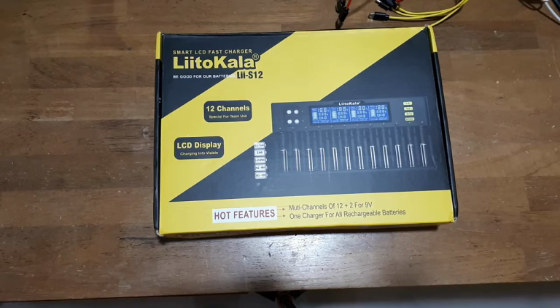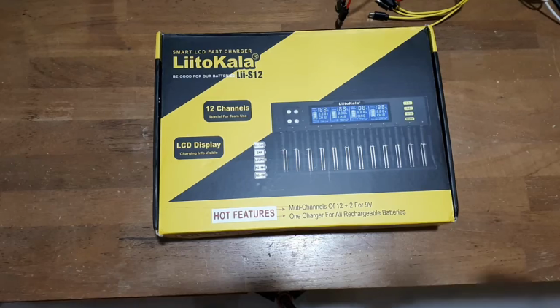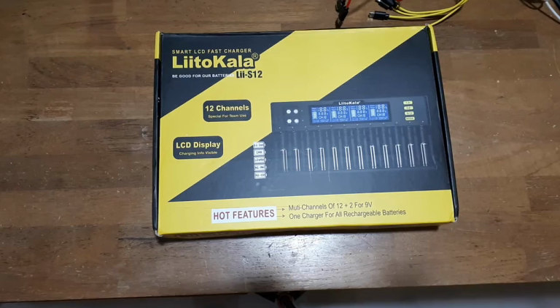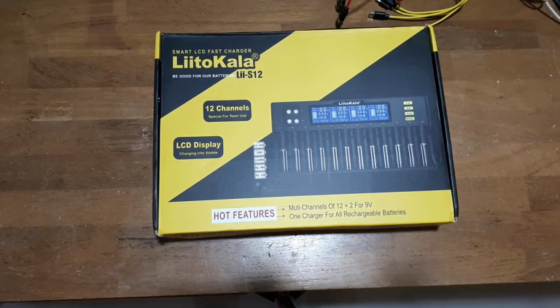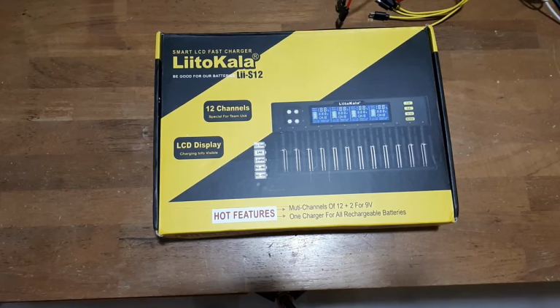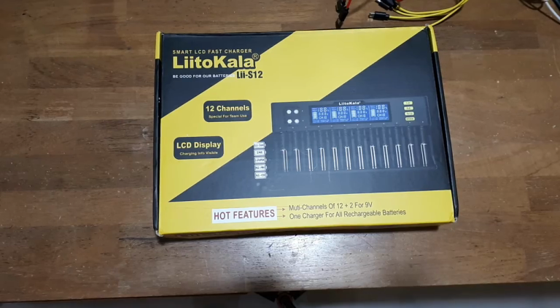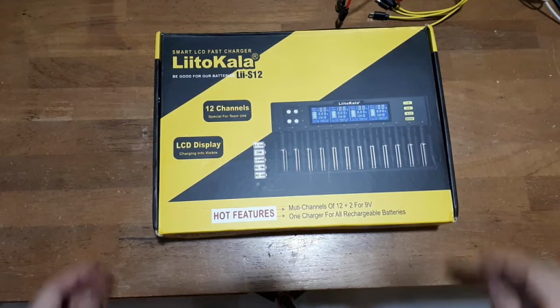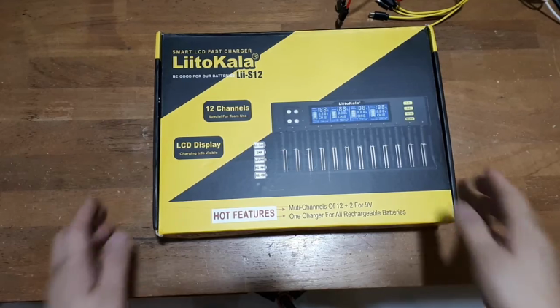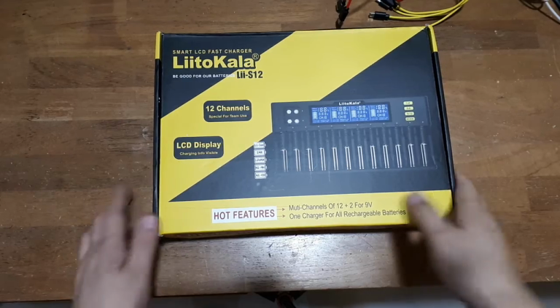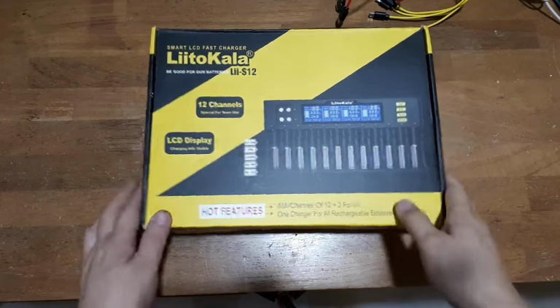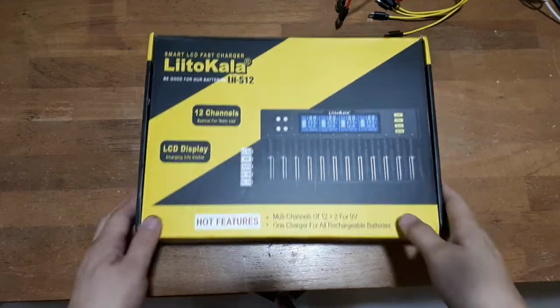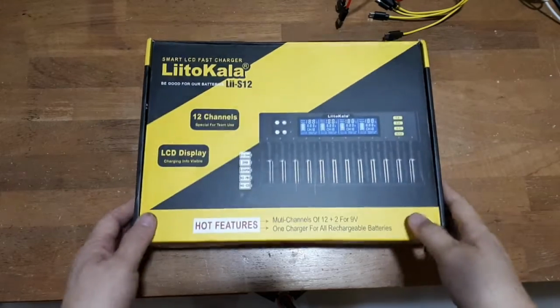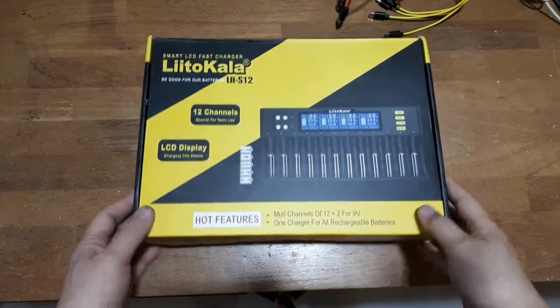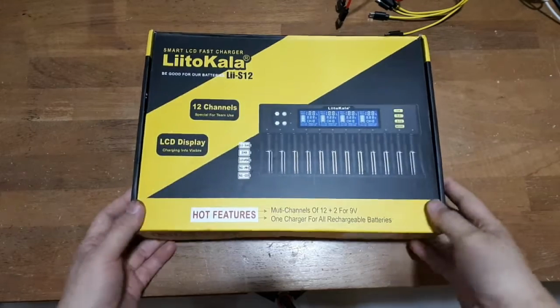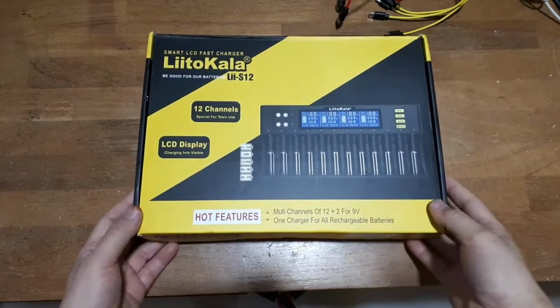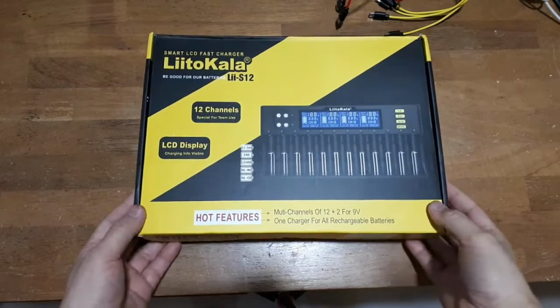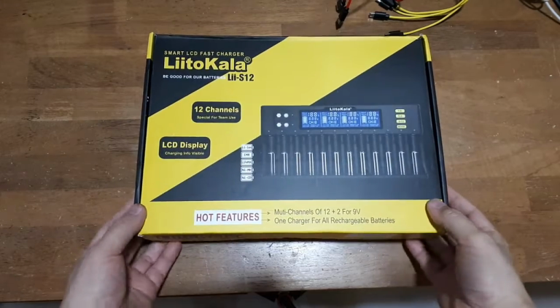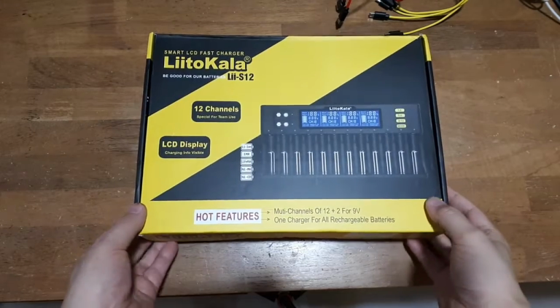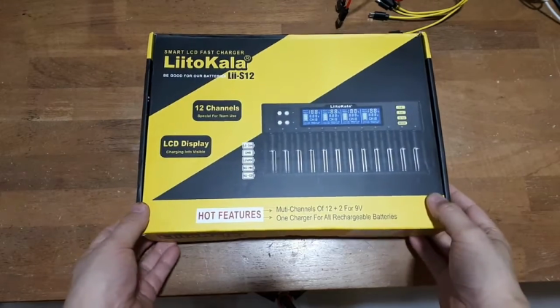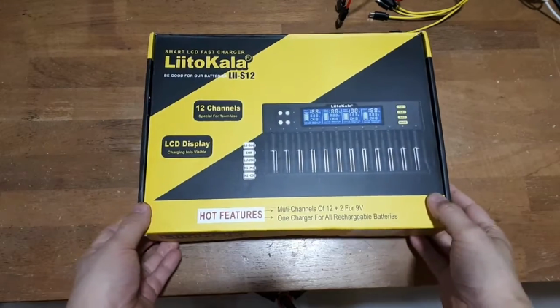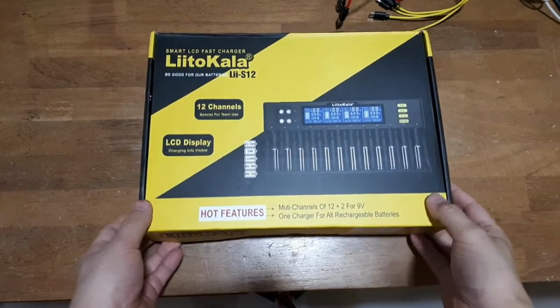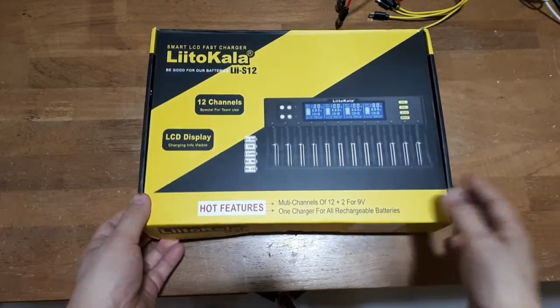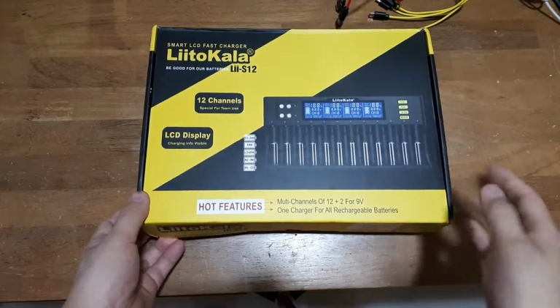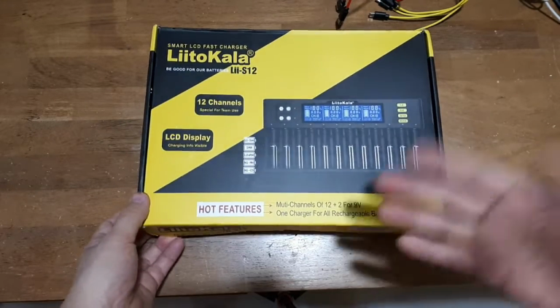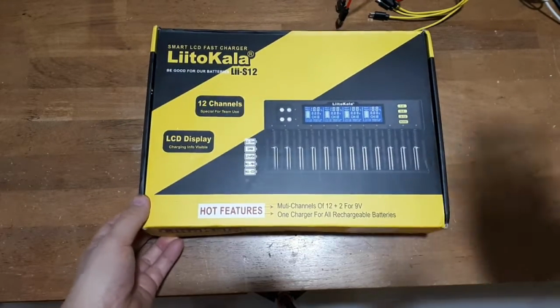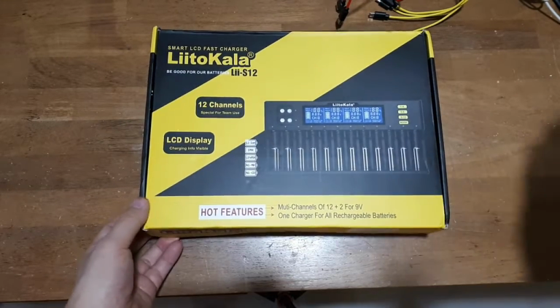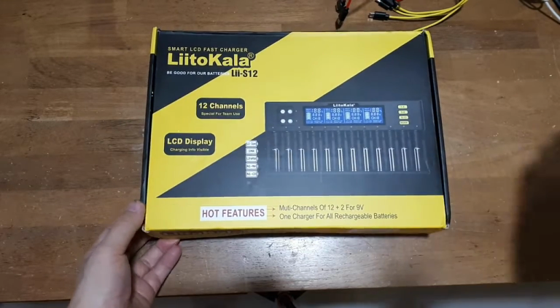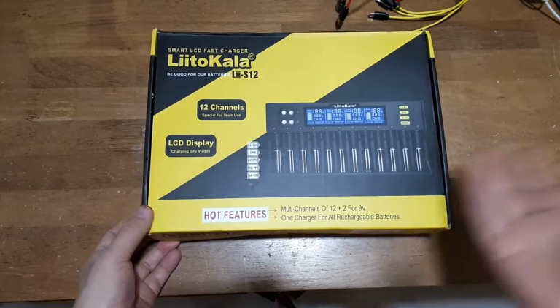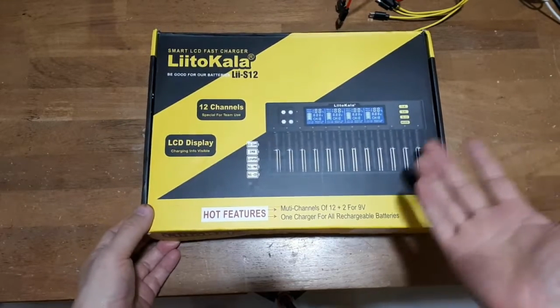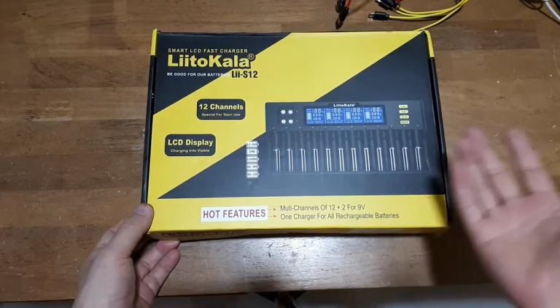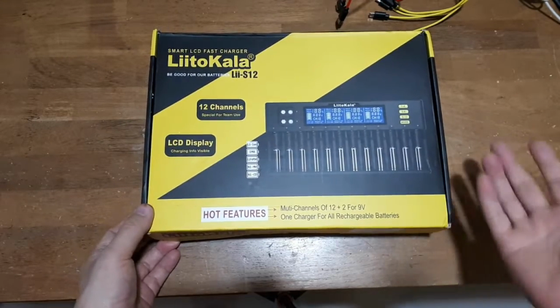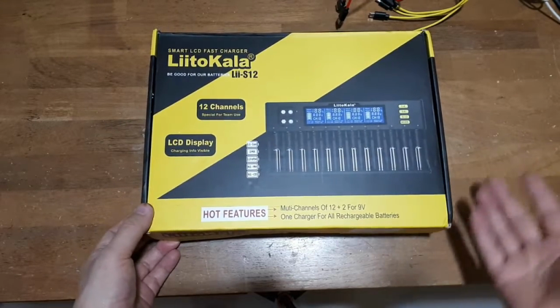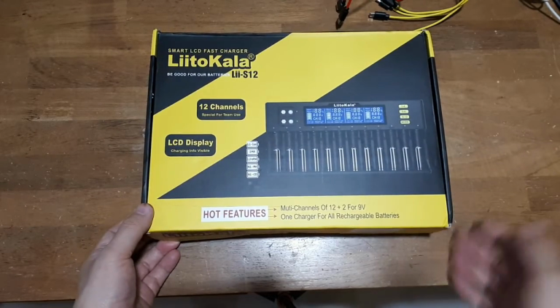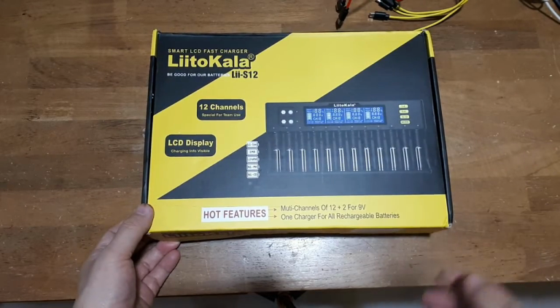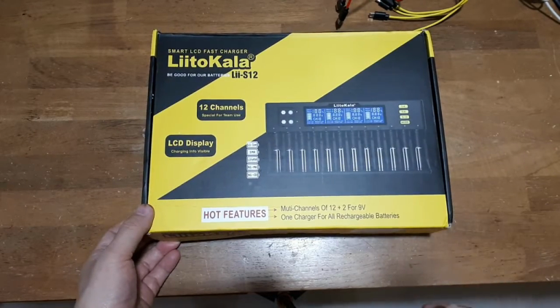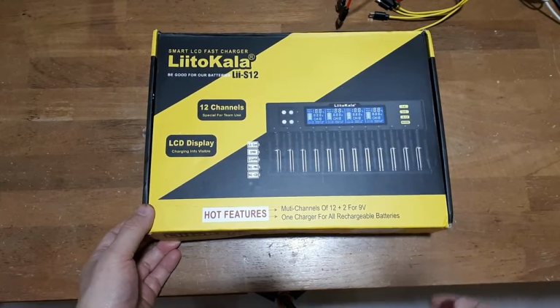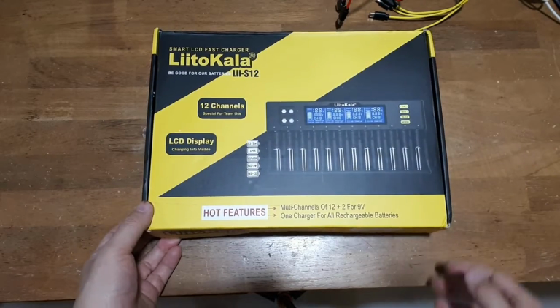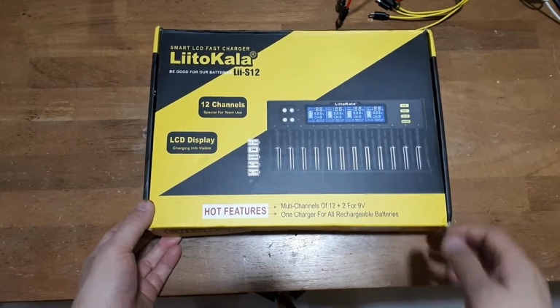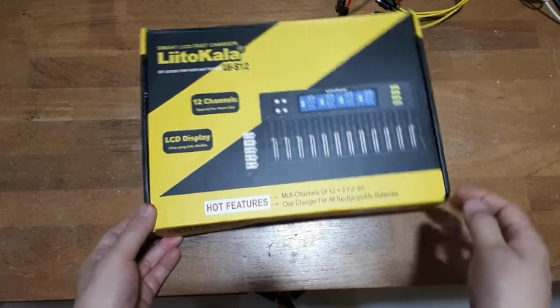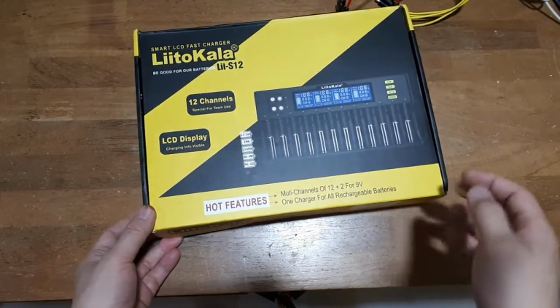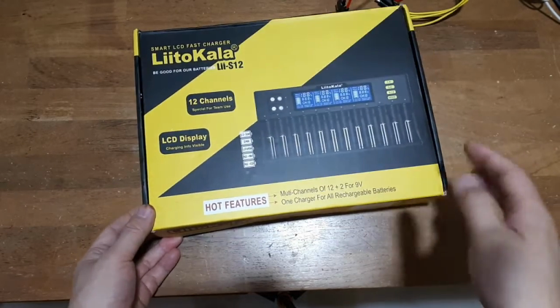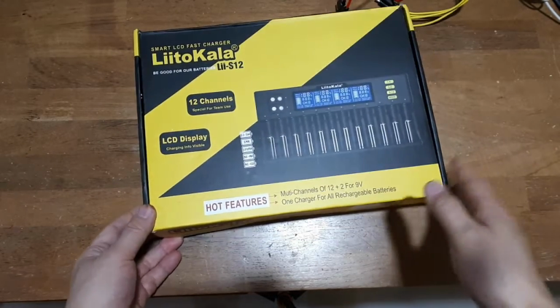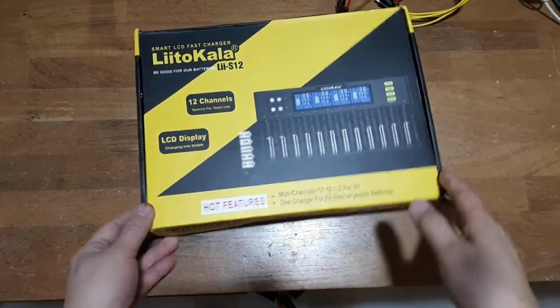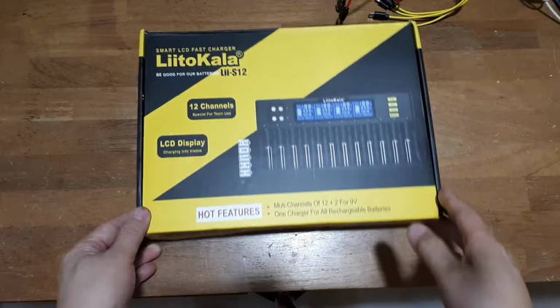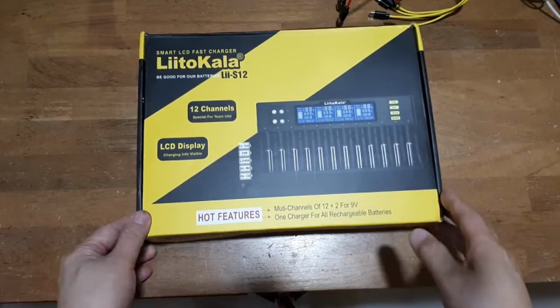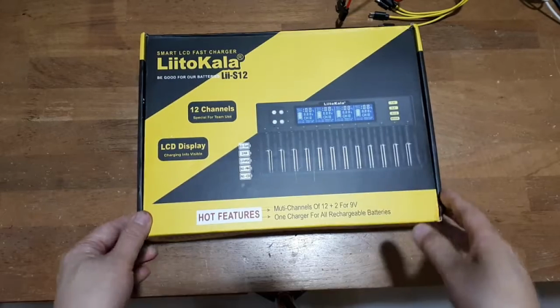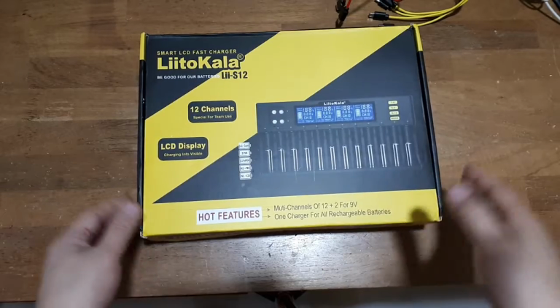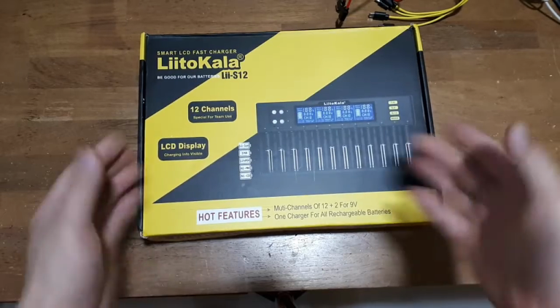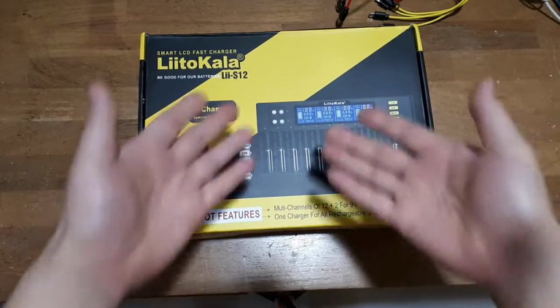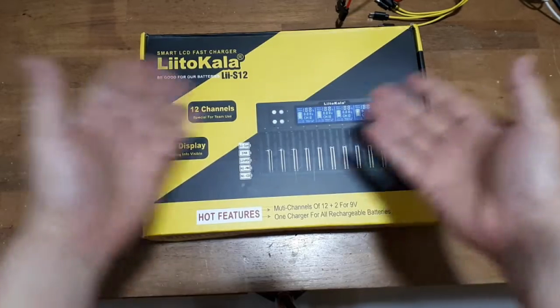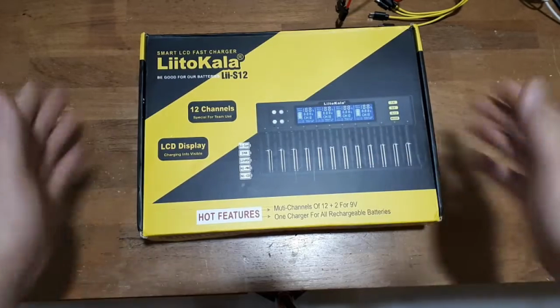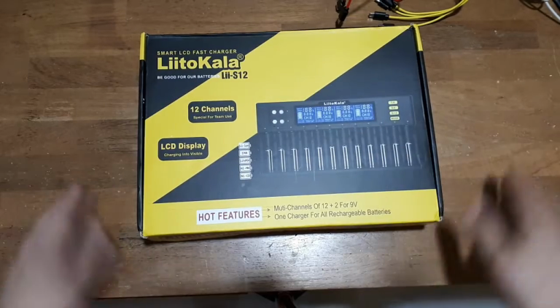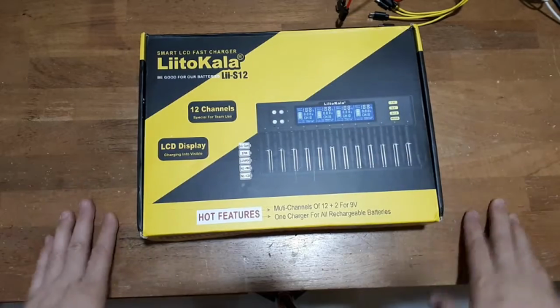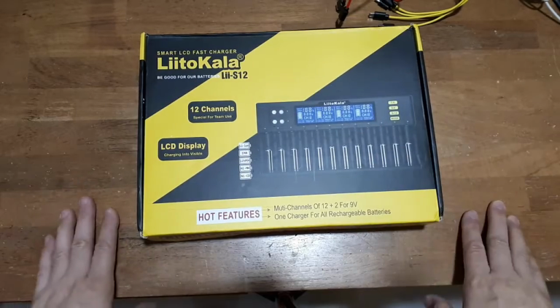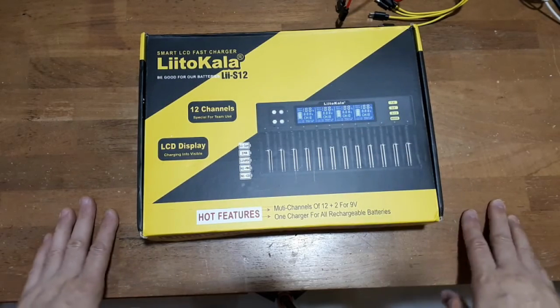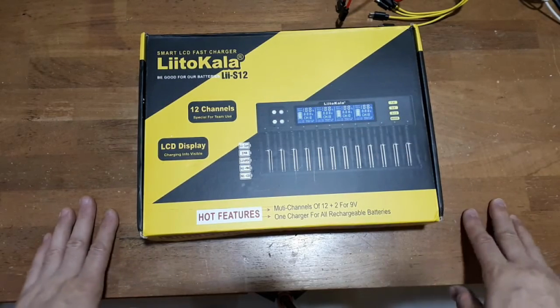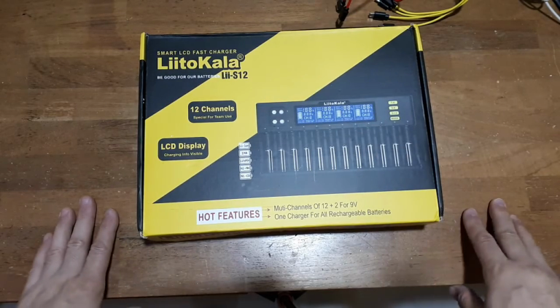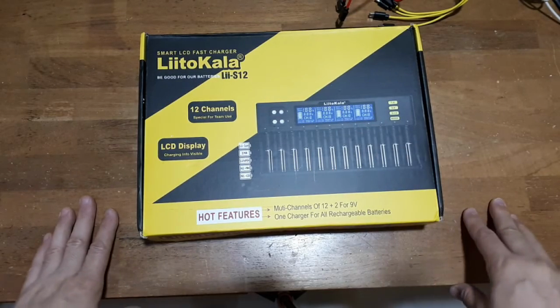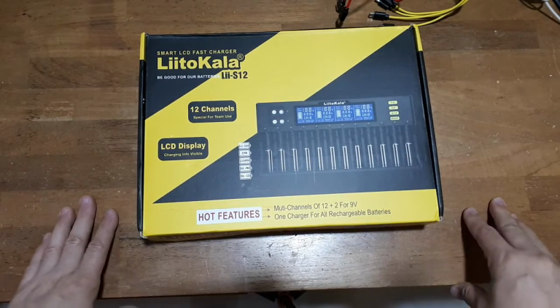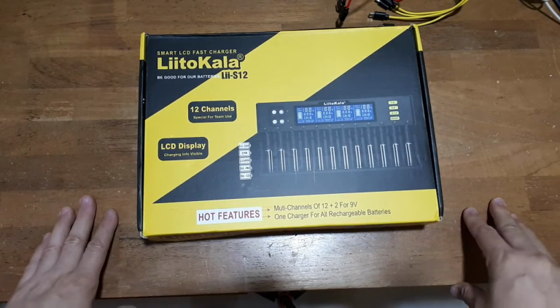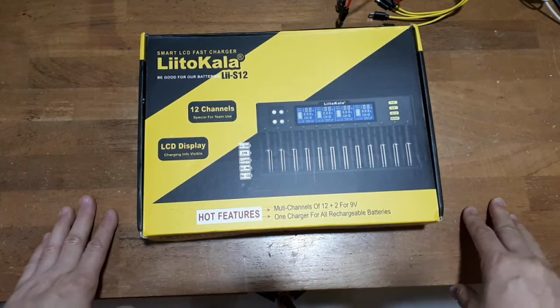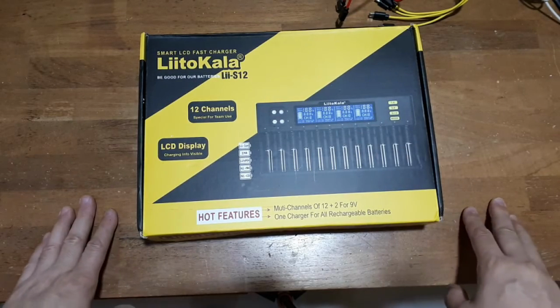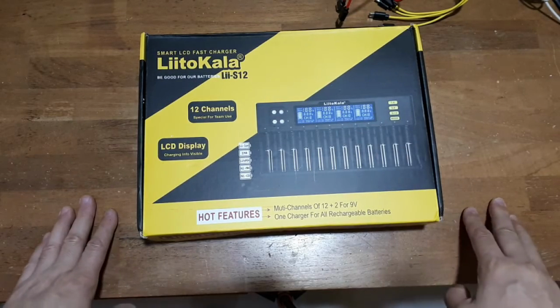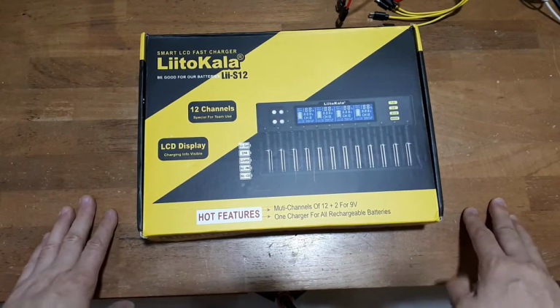Hey everyone, another super casual review. I'm not a professional electrical engineer or anything like that. I just thought I'd throw this out there because it's kind of pricey.